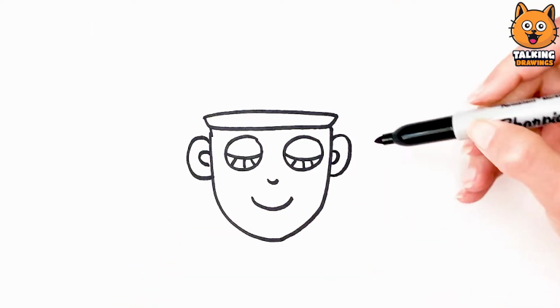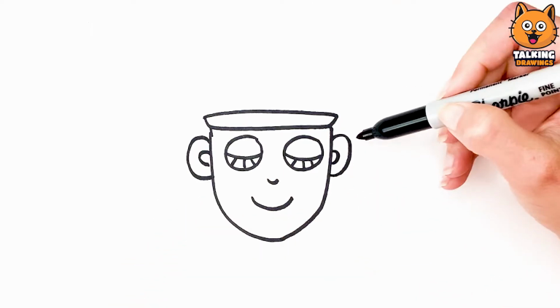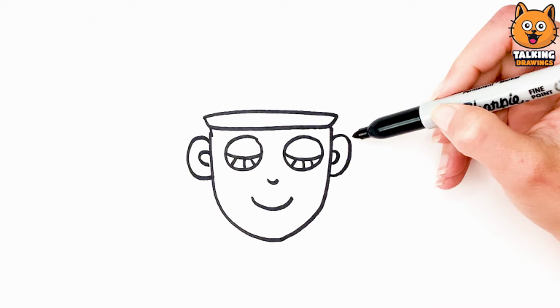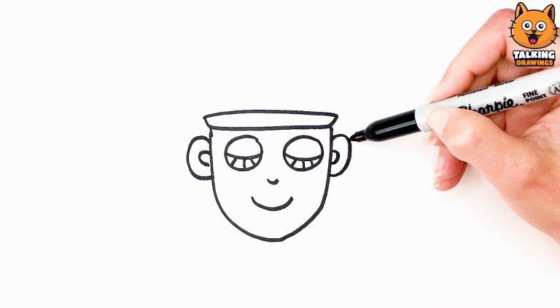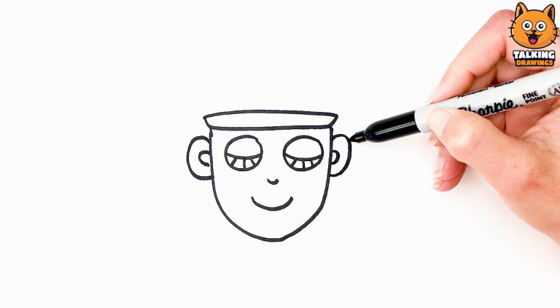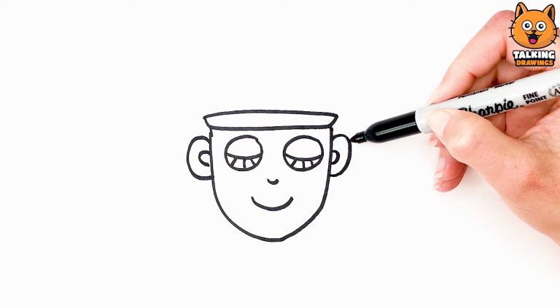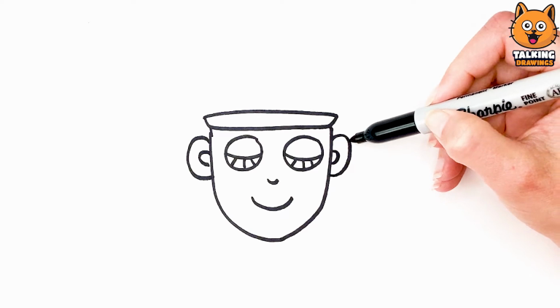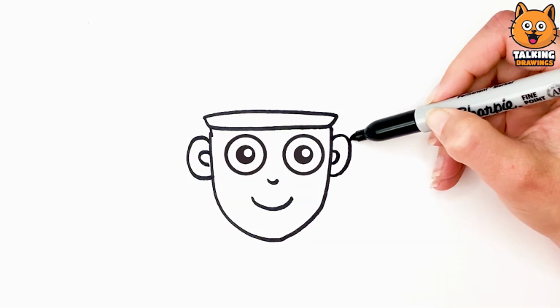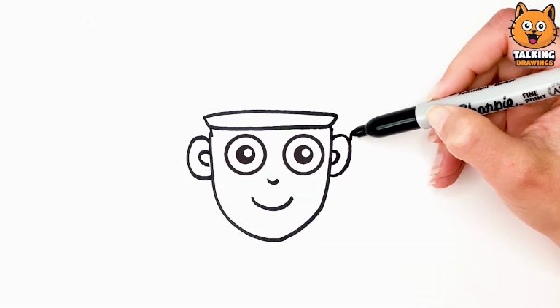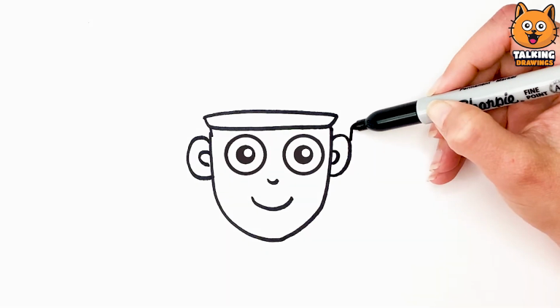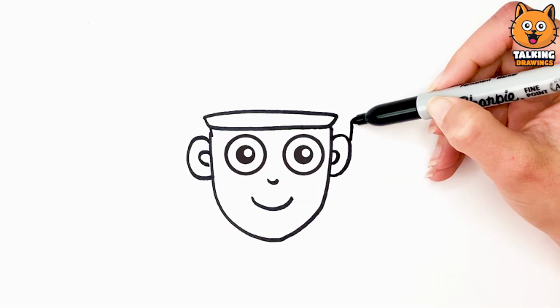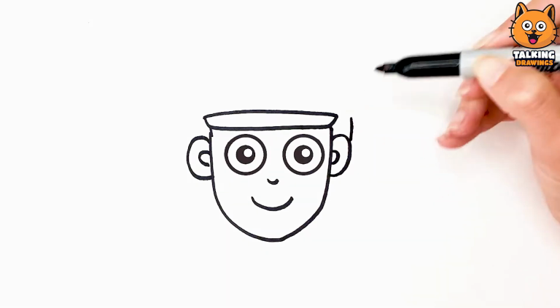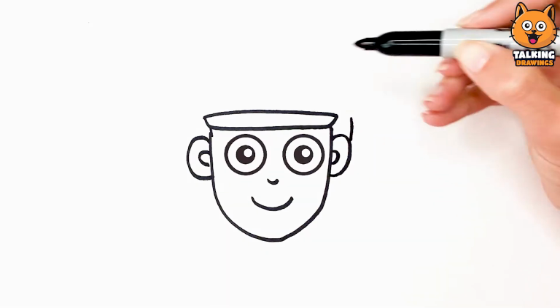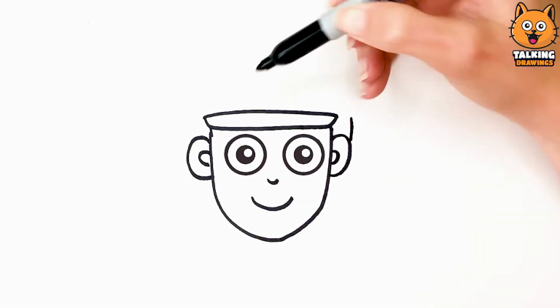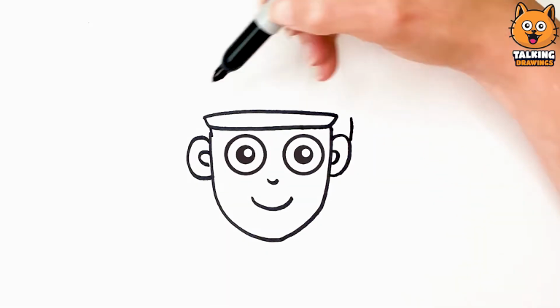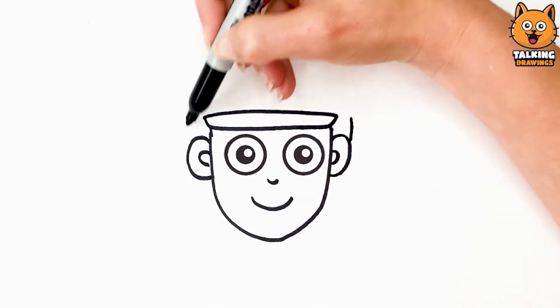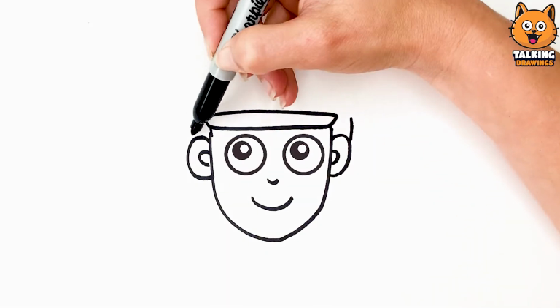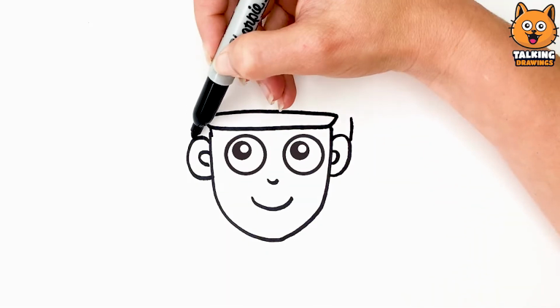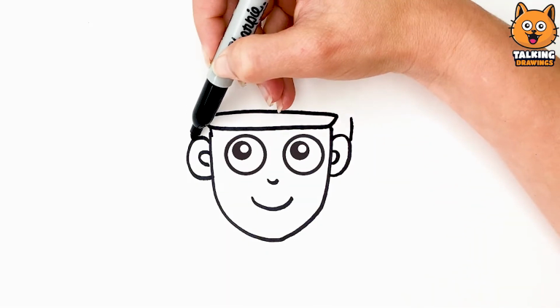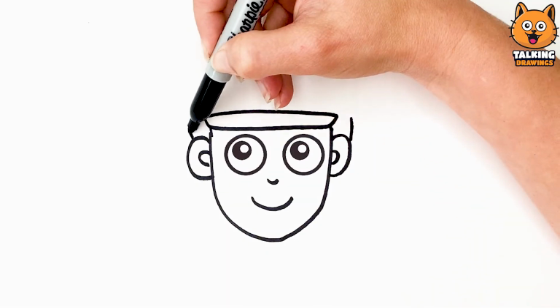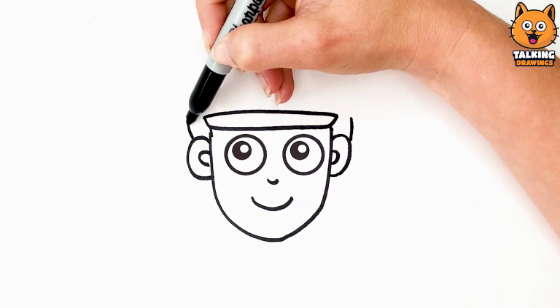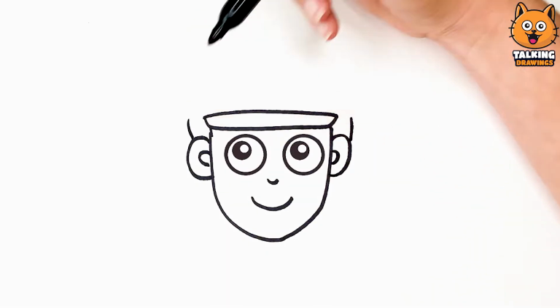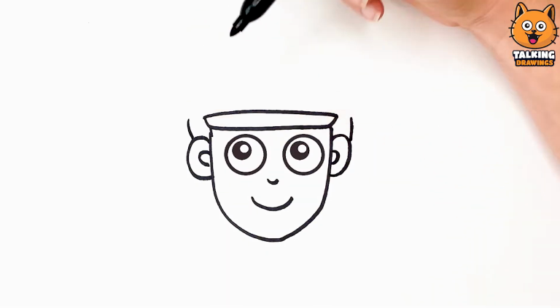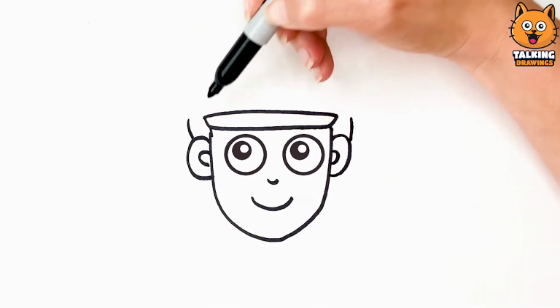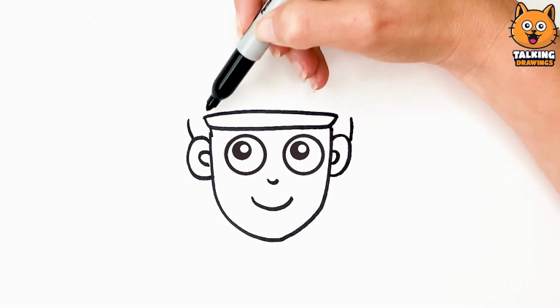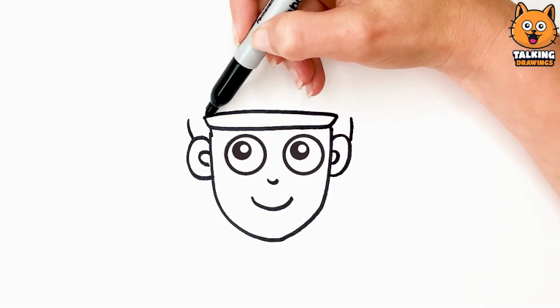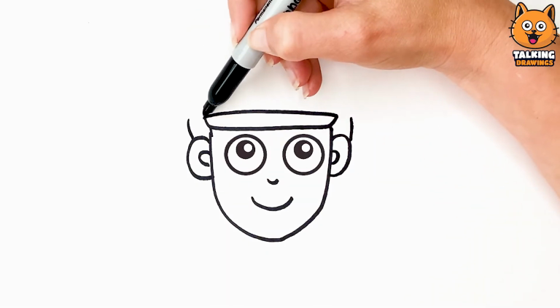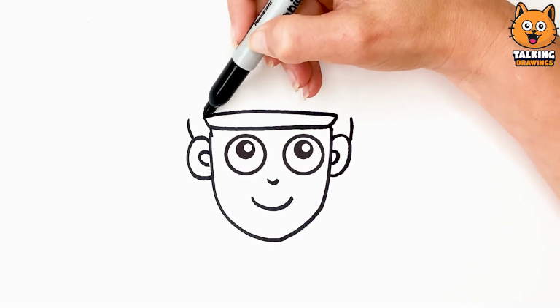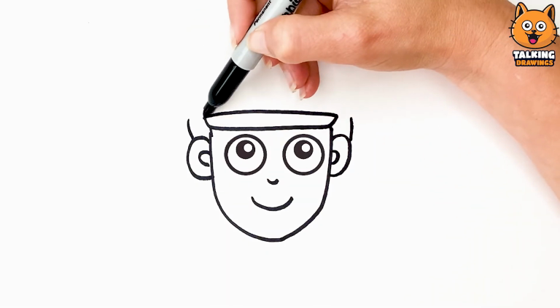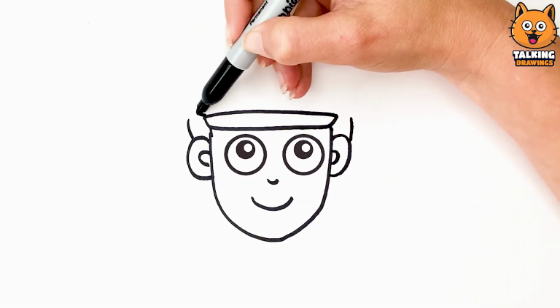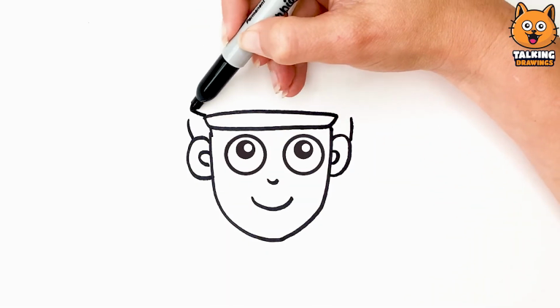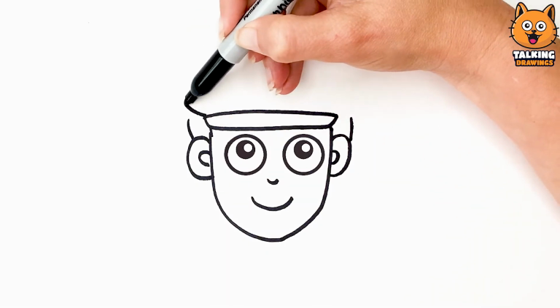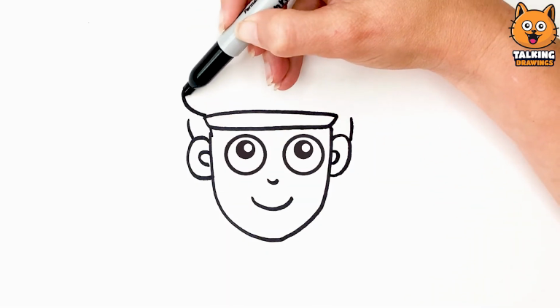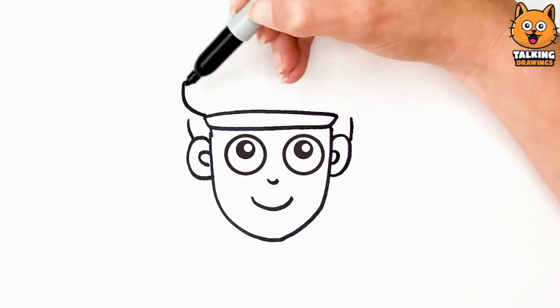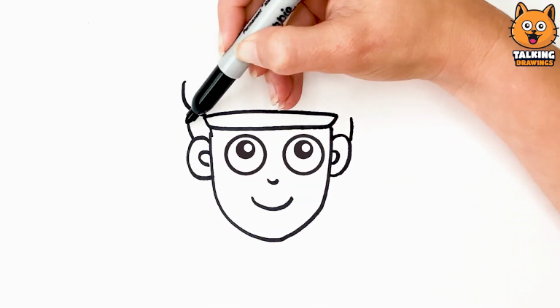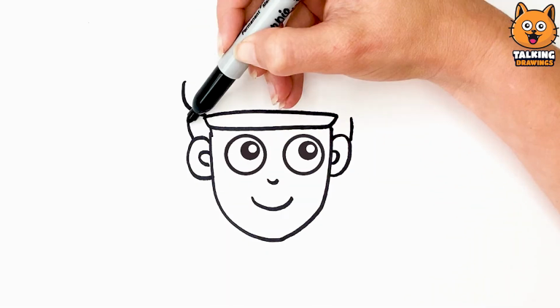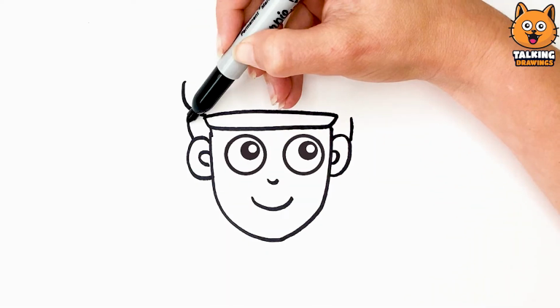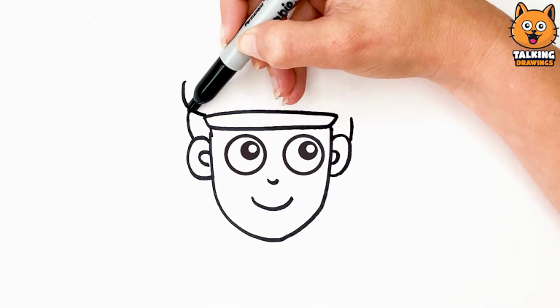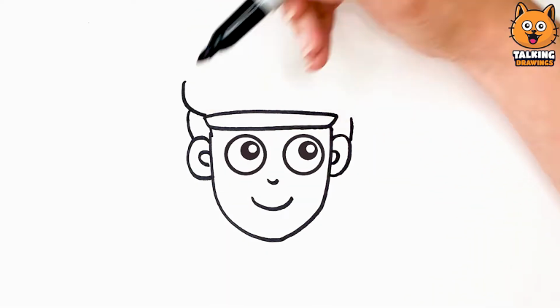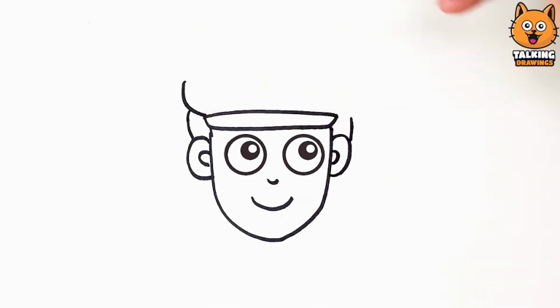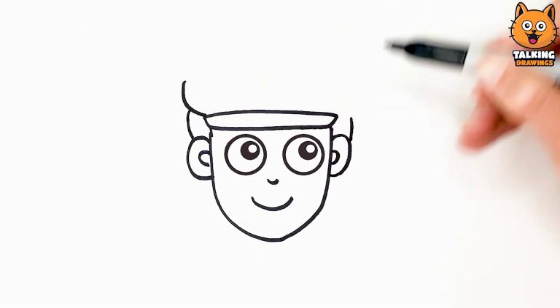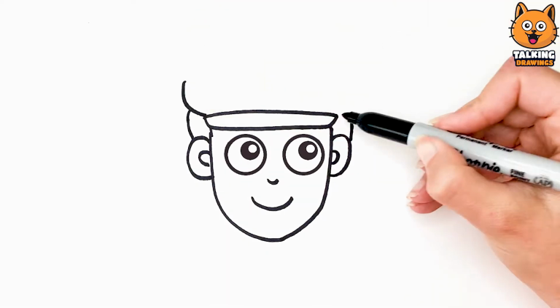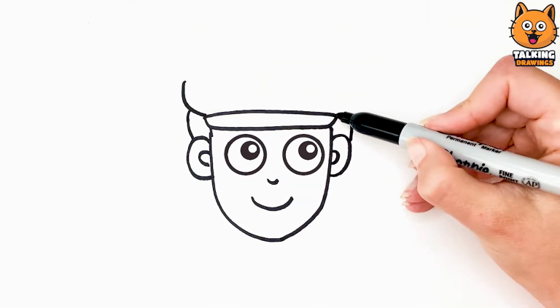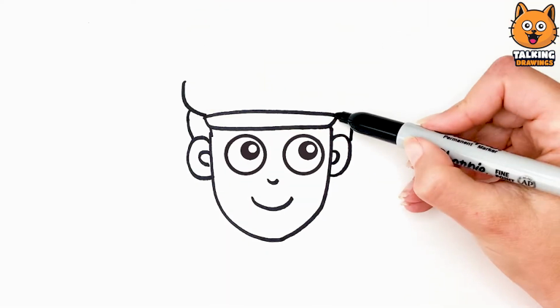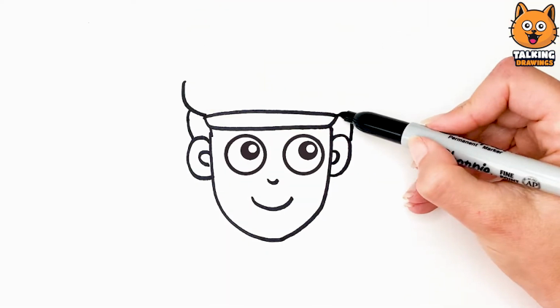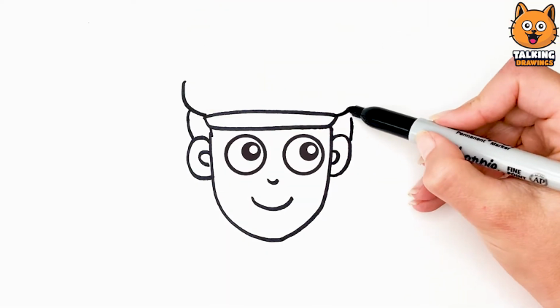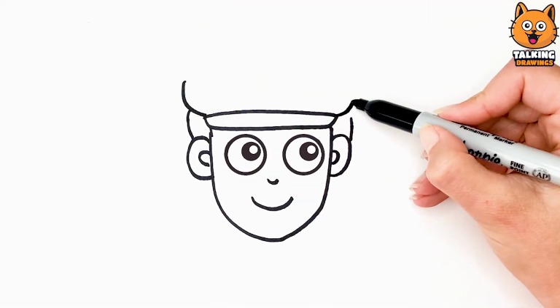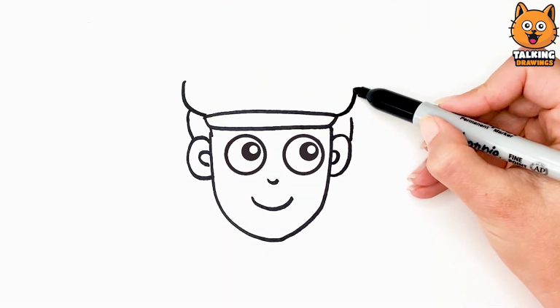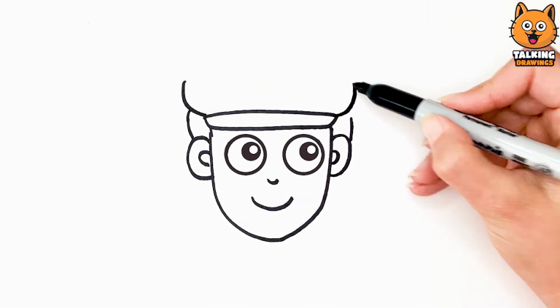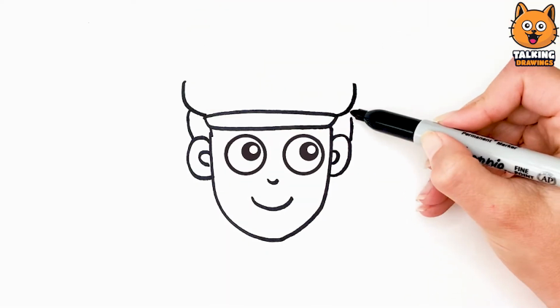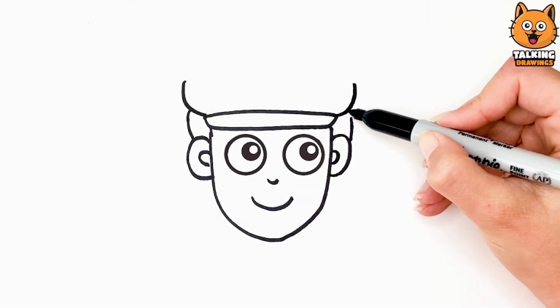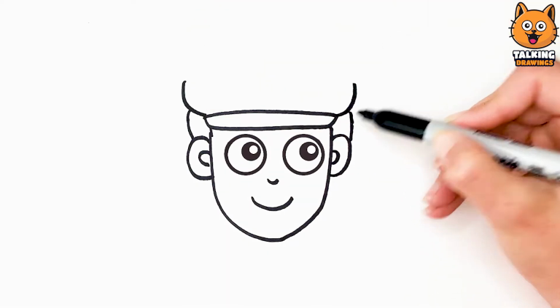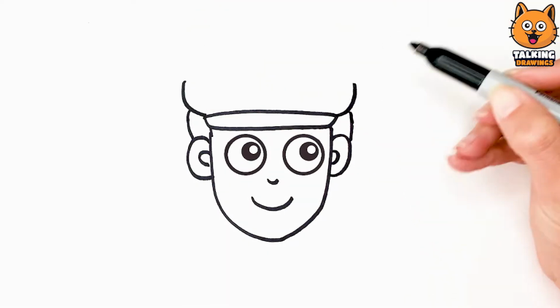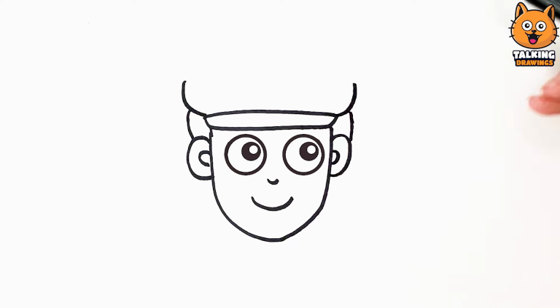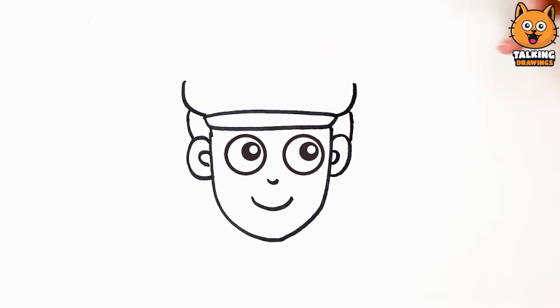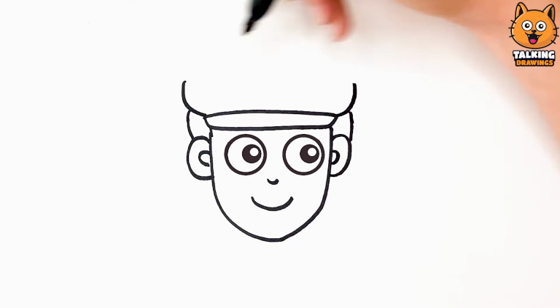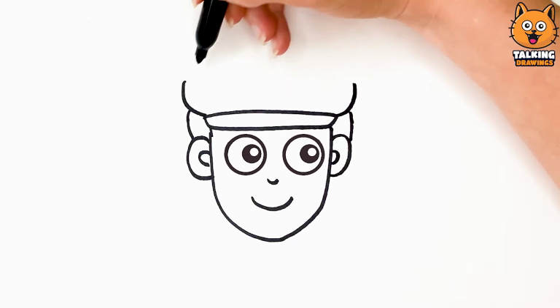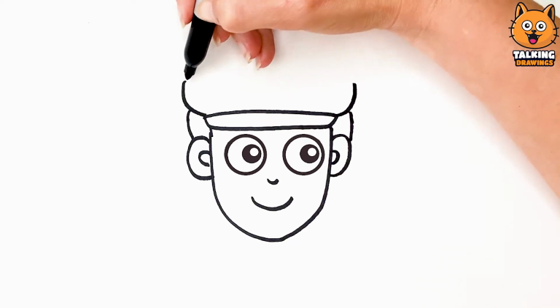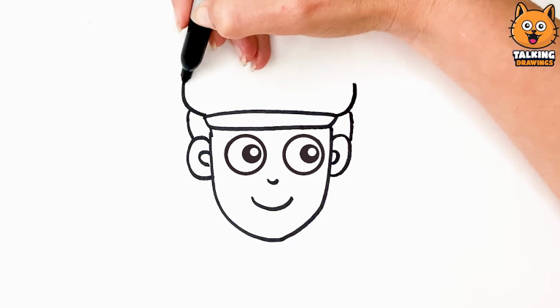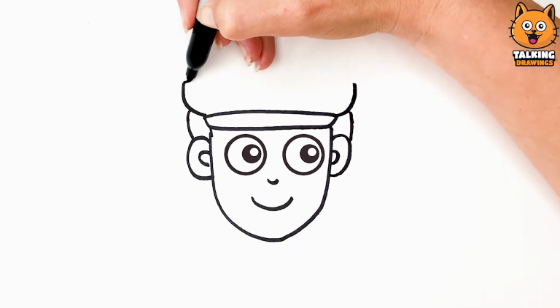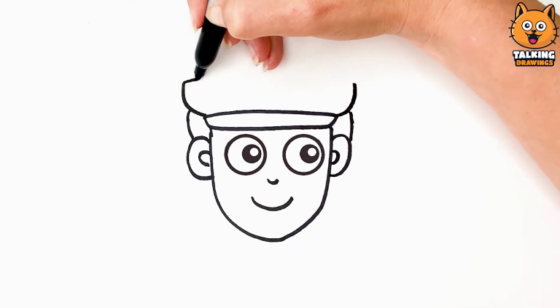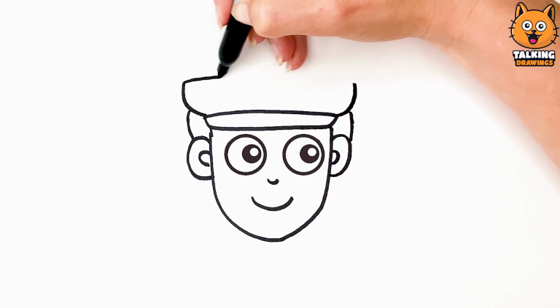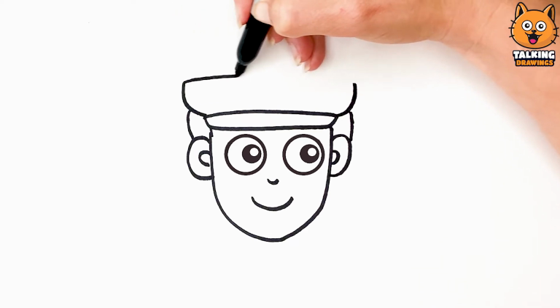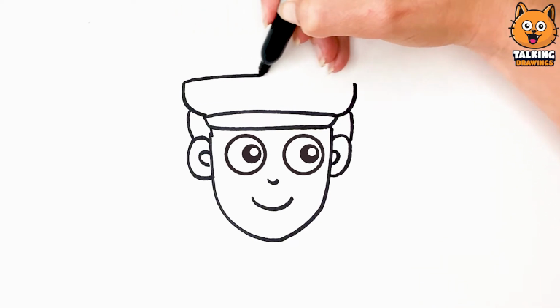Peekaboo! Hello everyone! I'm just drawing your police hat now. Thanks!